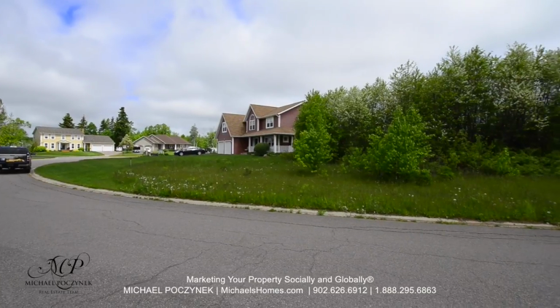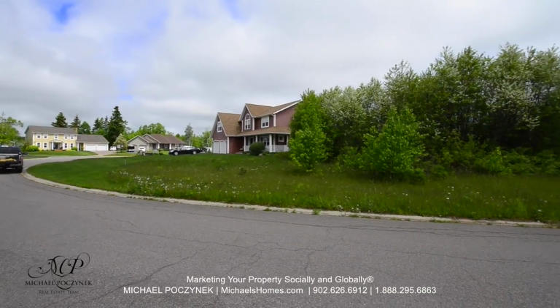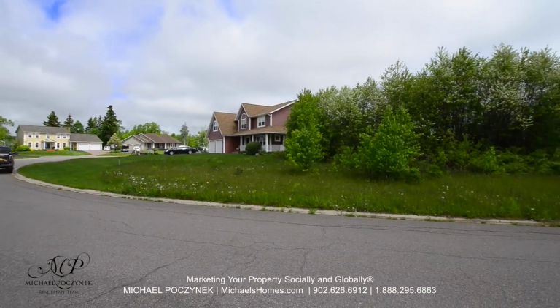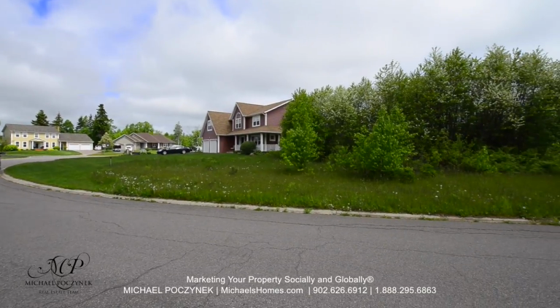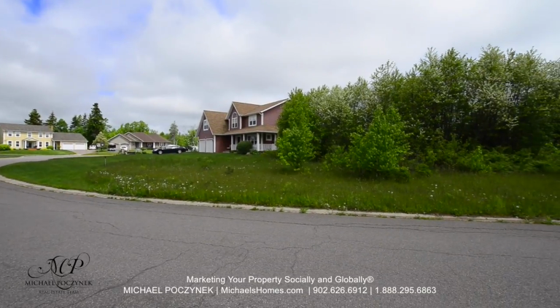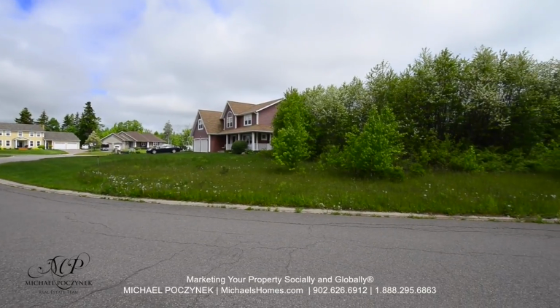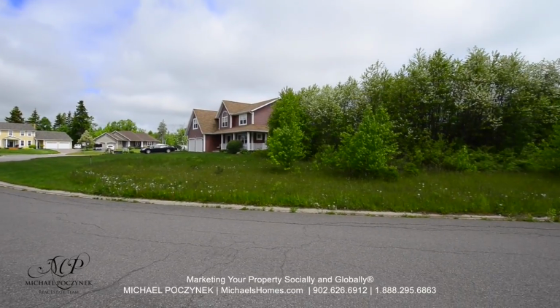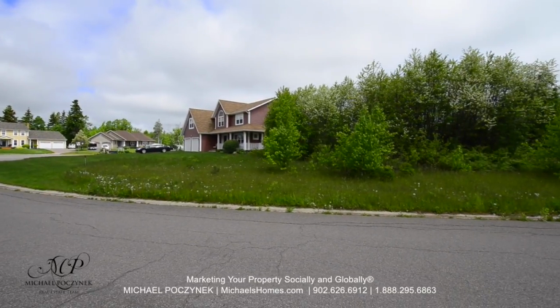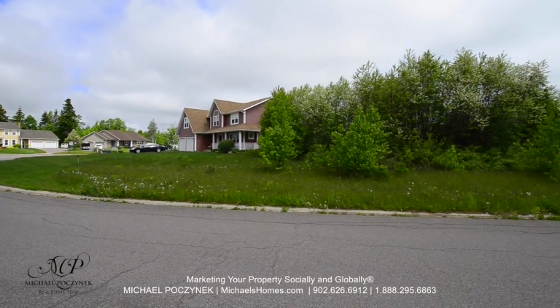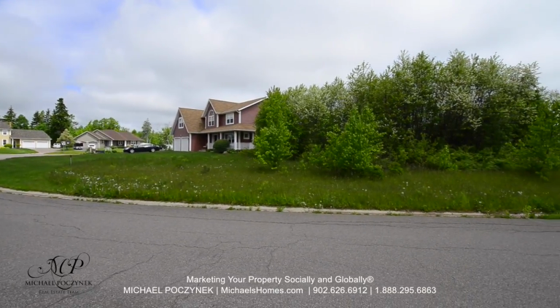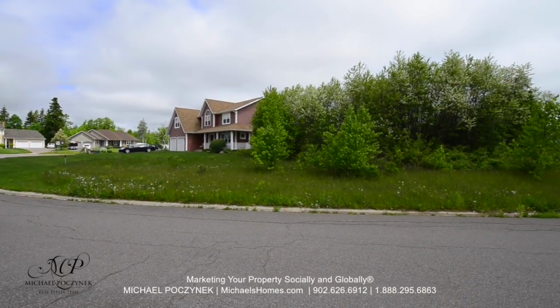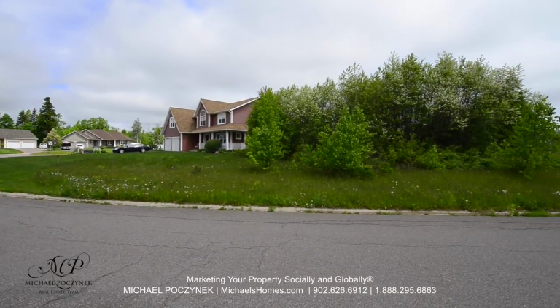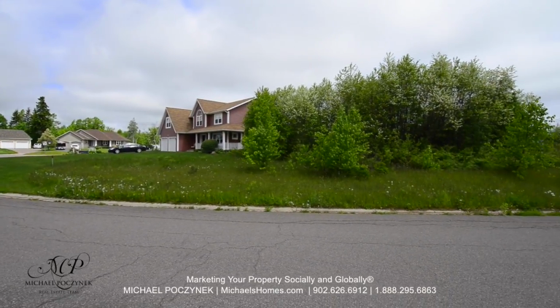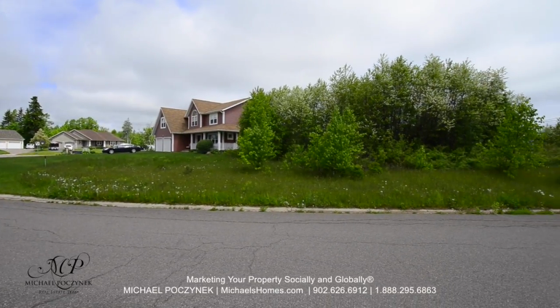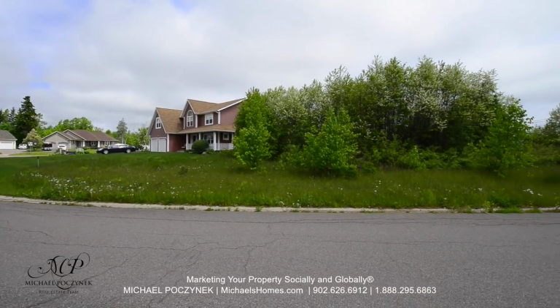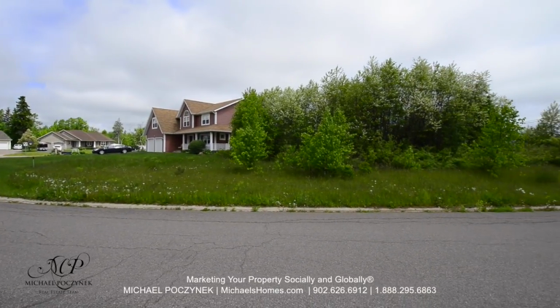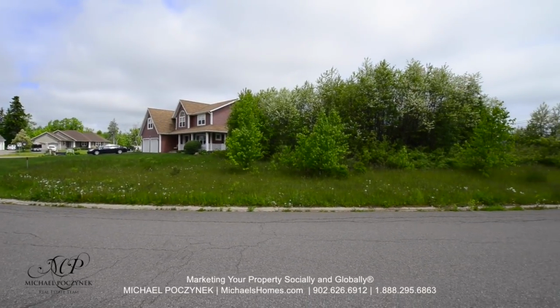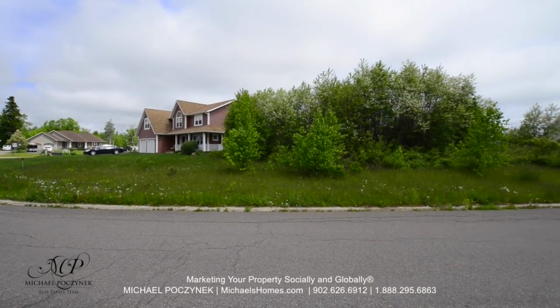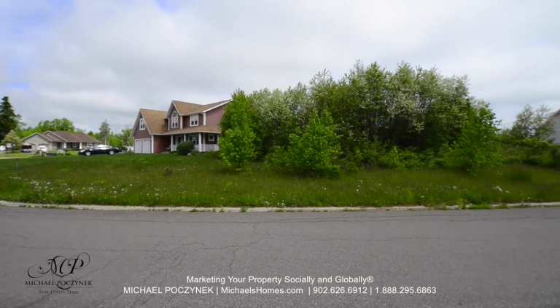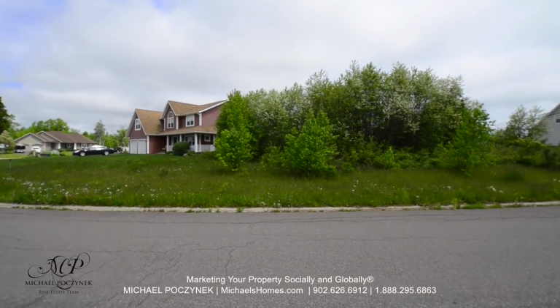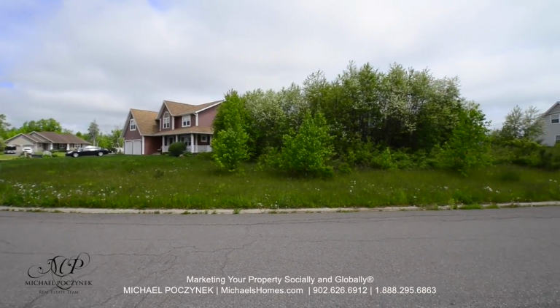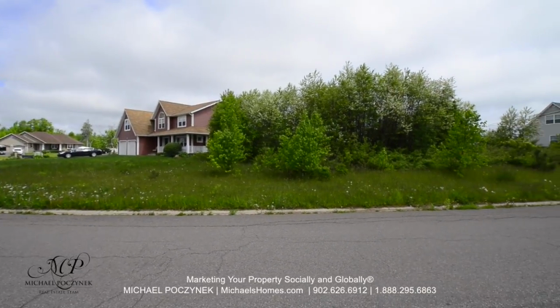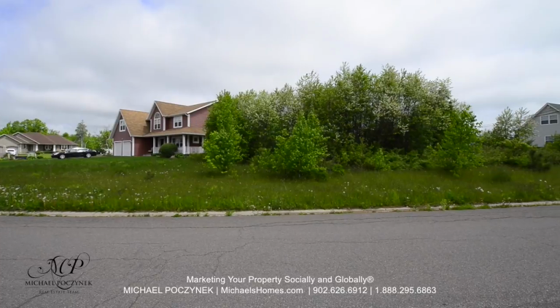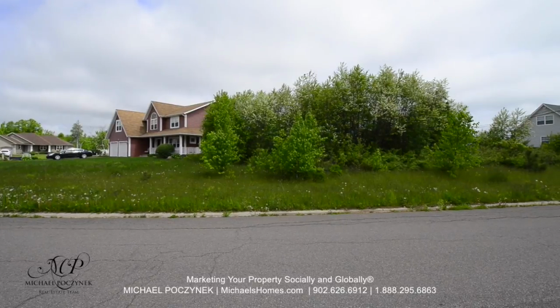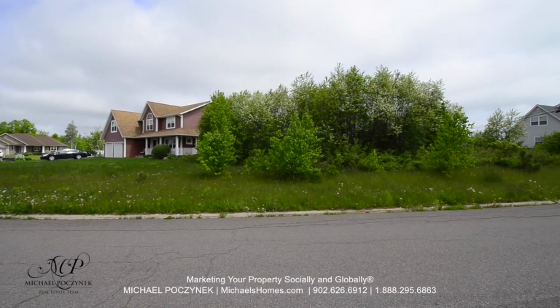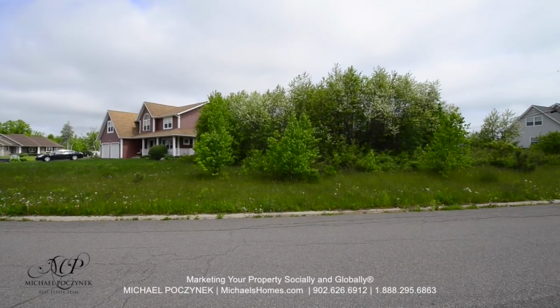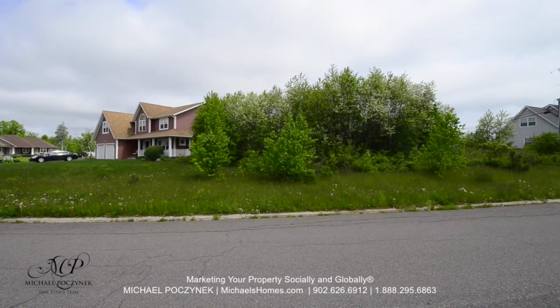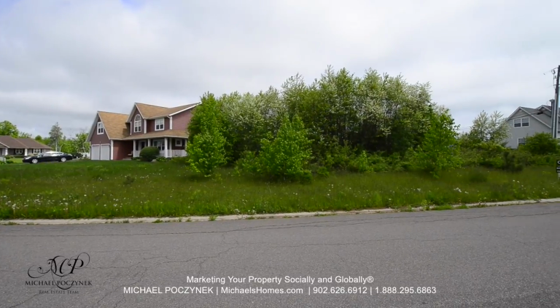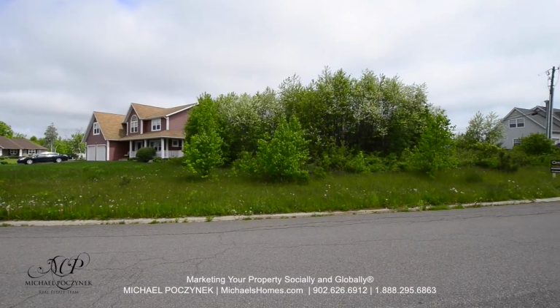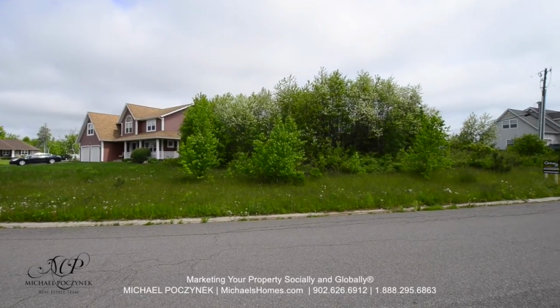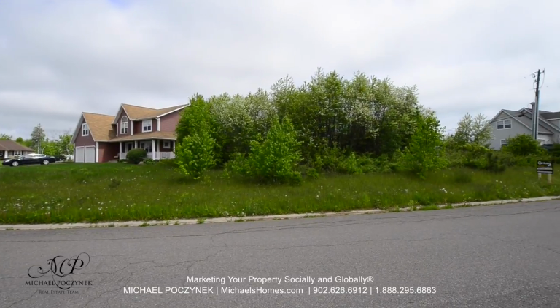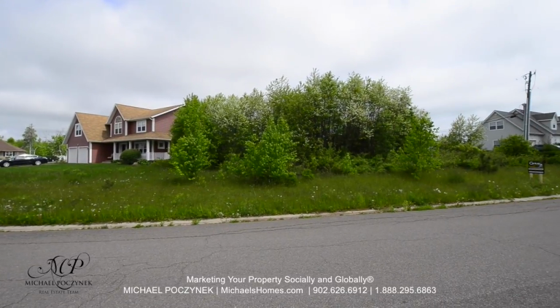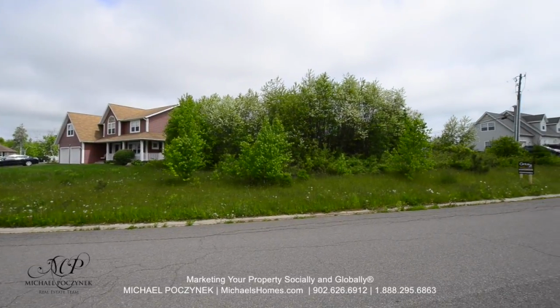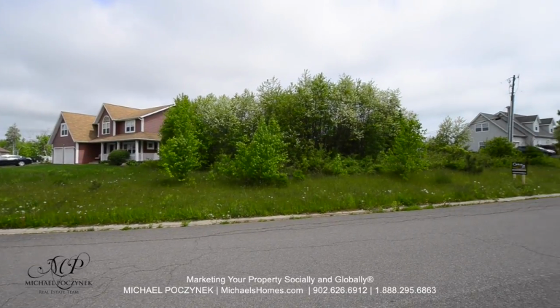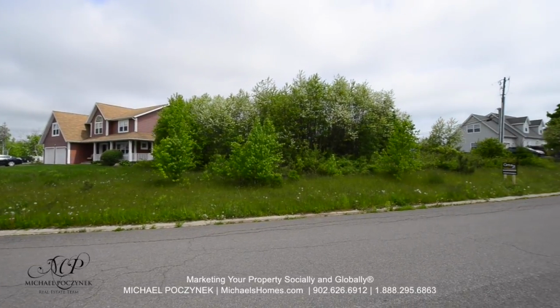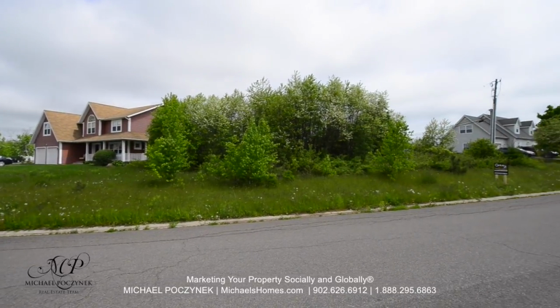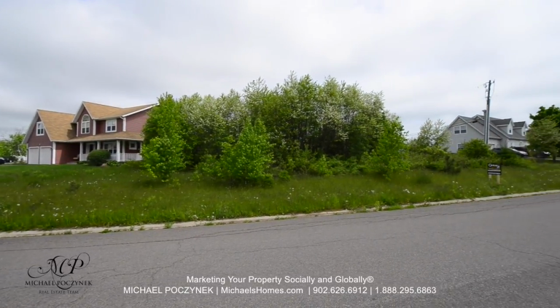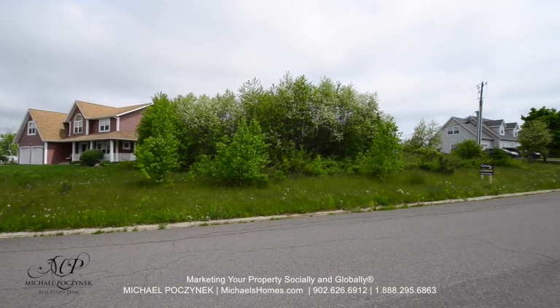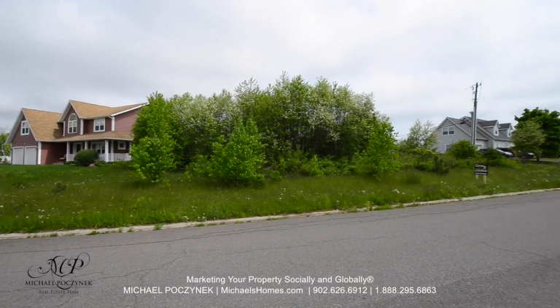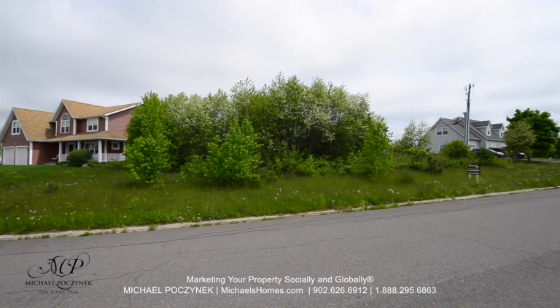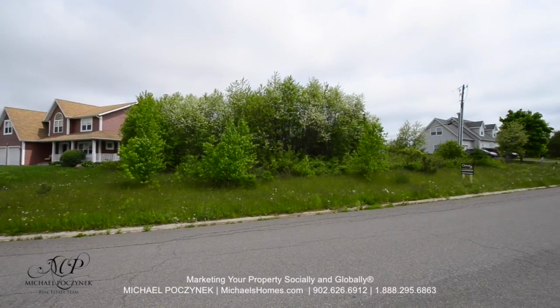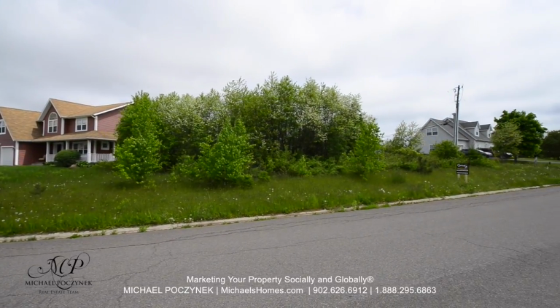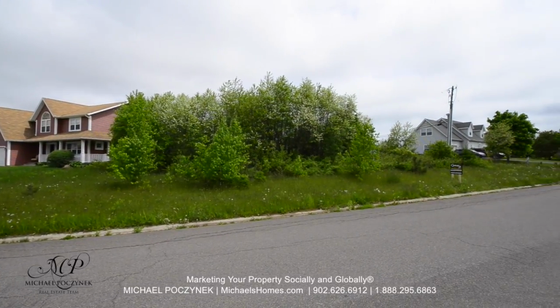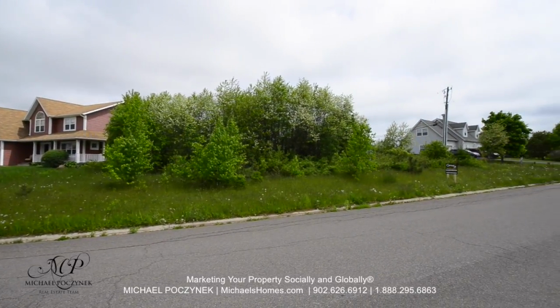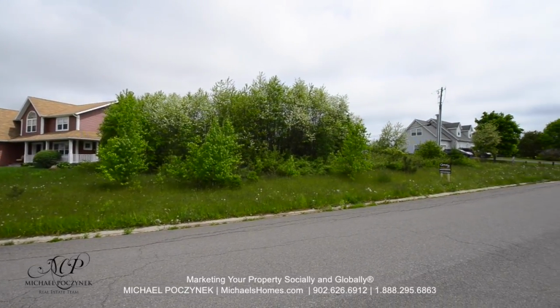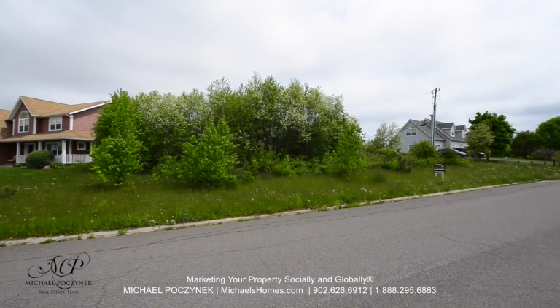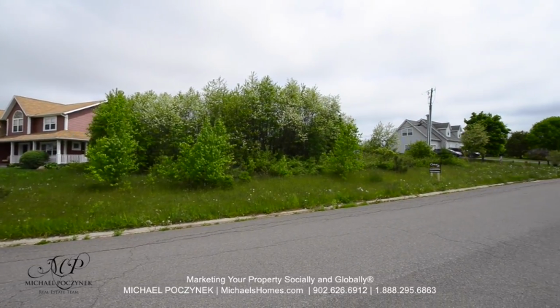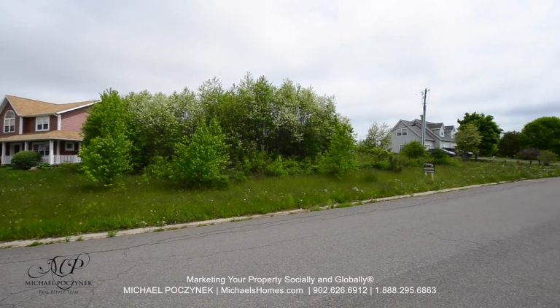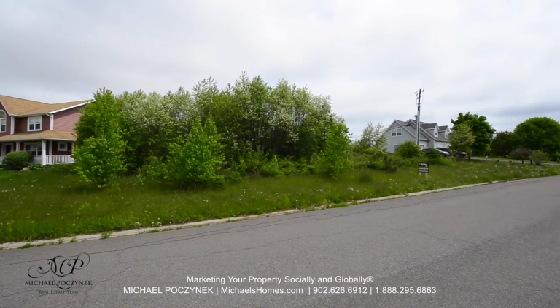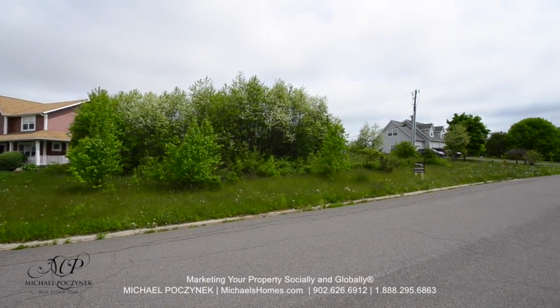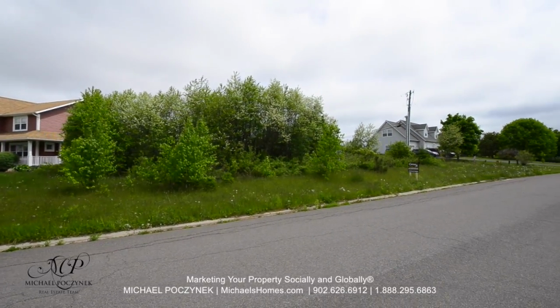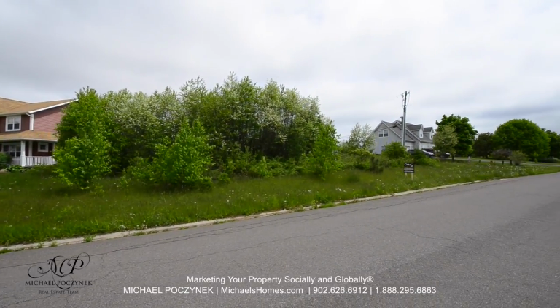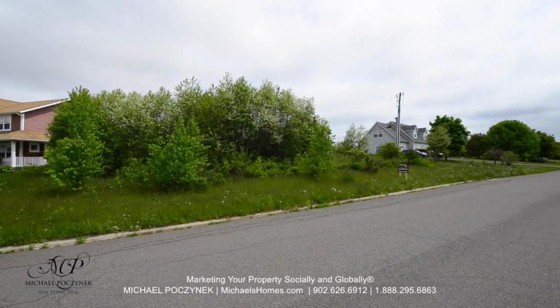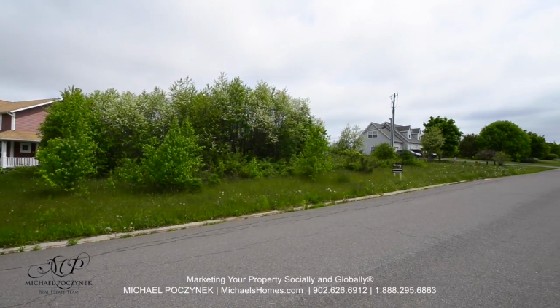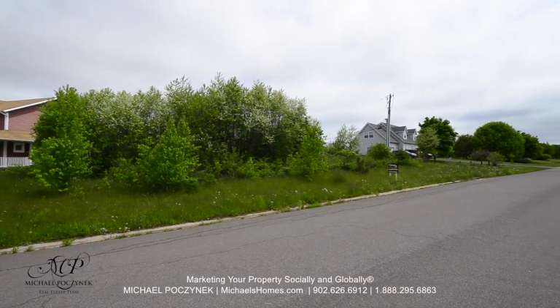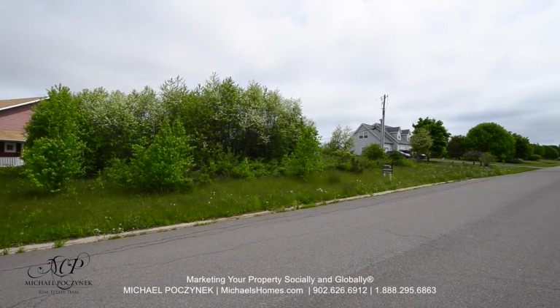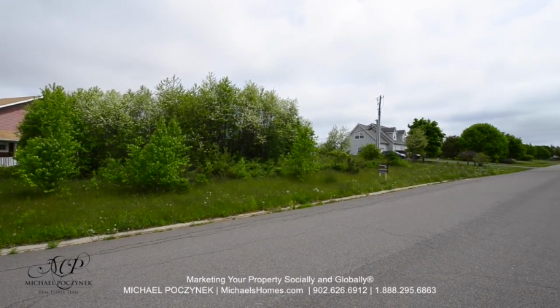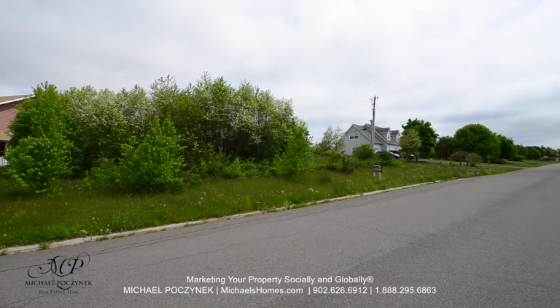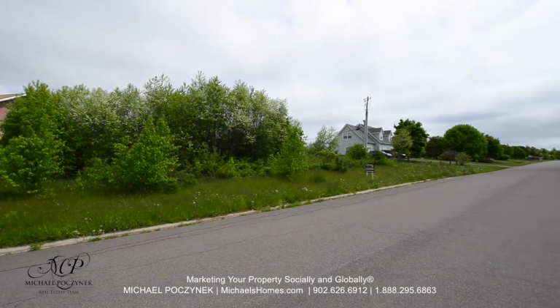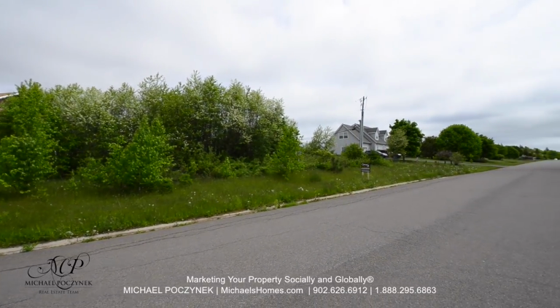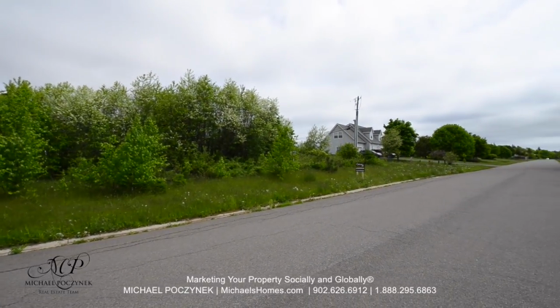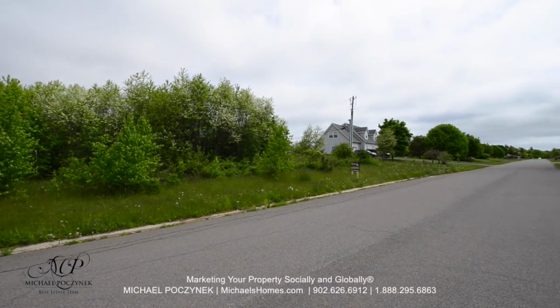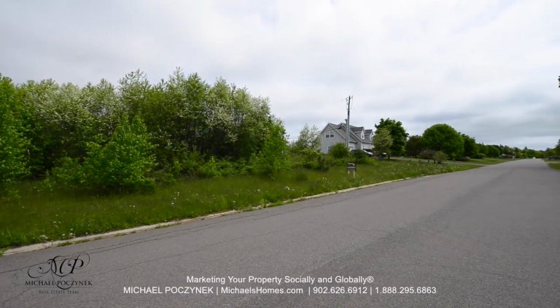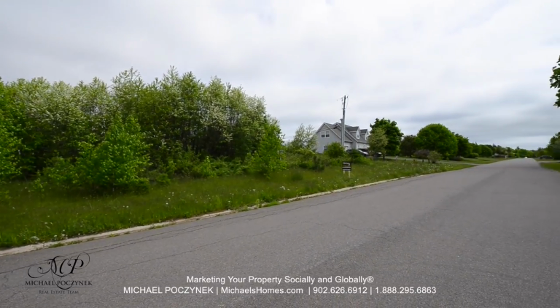Here's a quick view of the front of the lot. The neighbor to the left, and then the neighbor to the right.